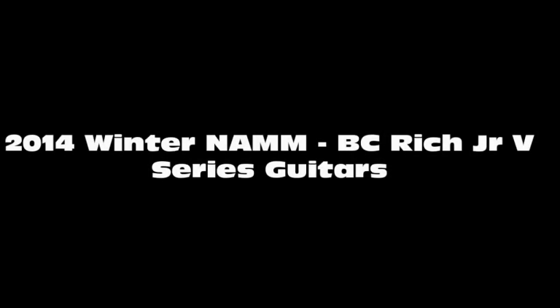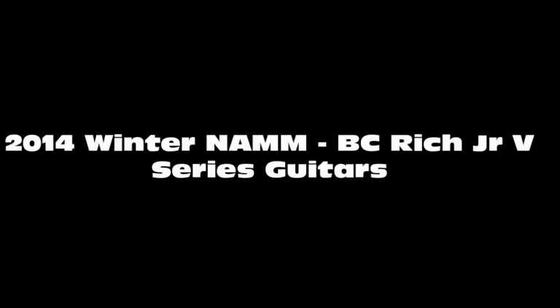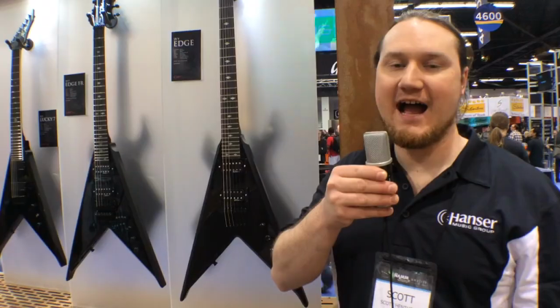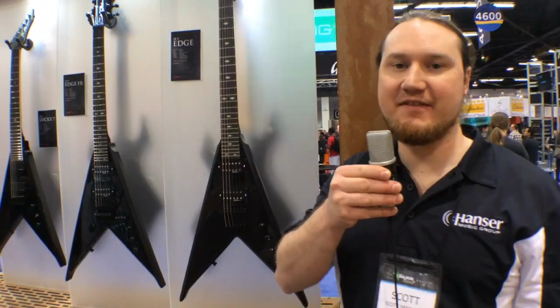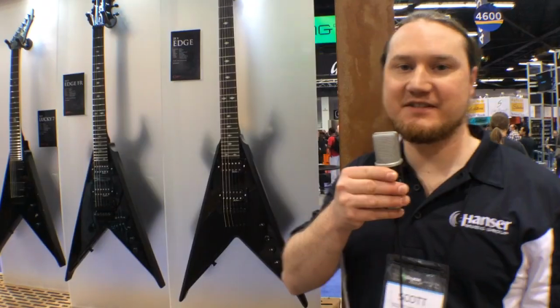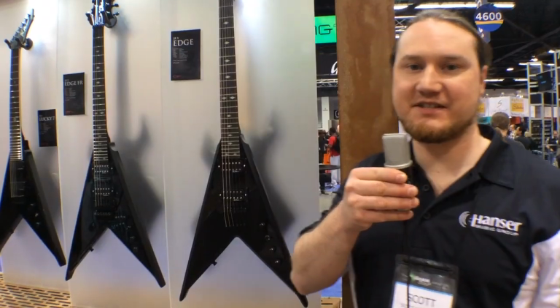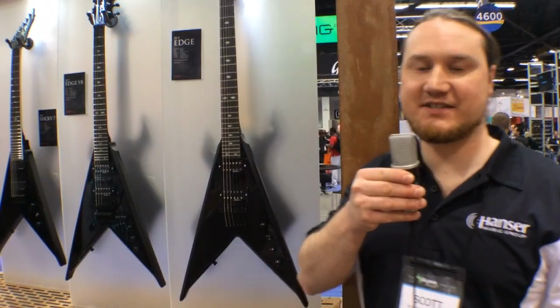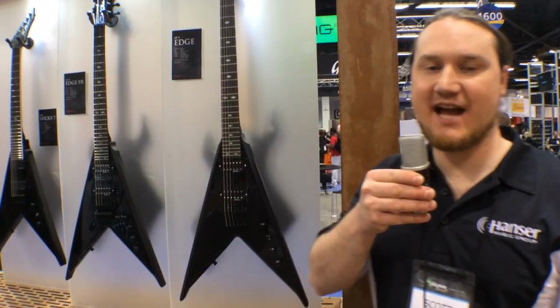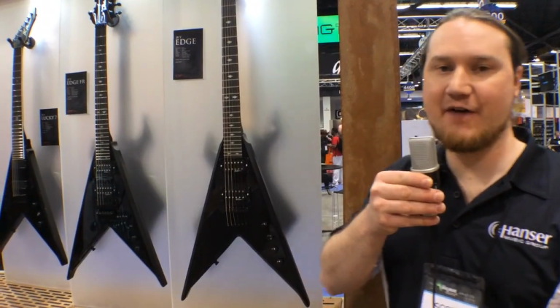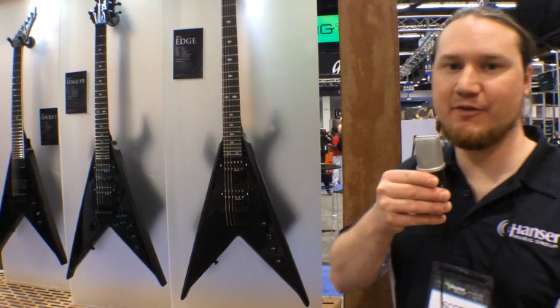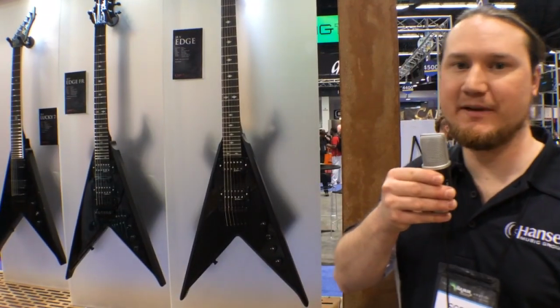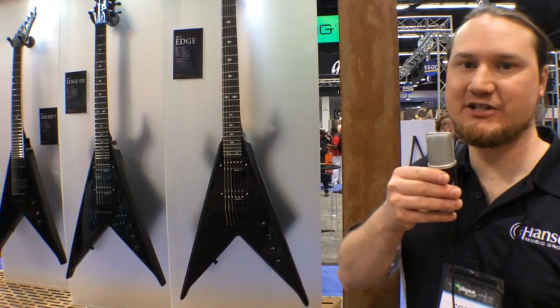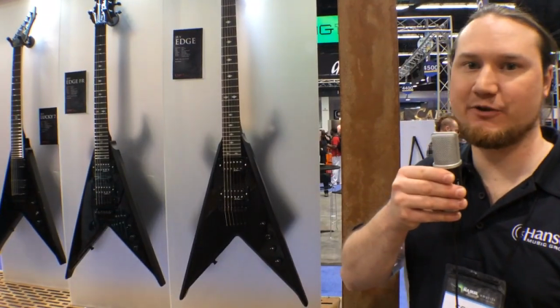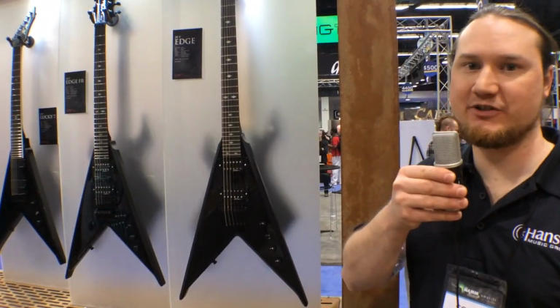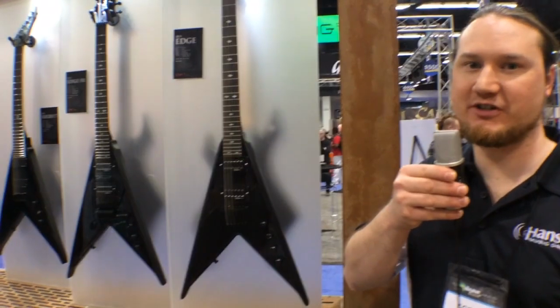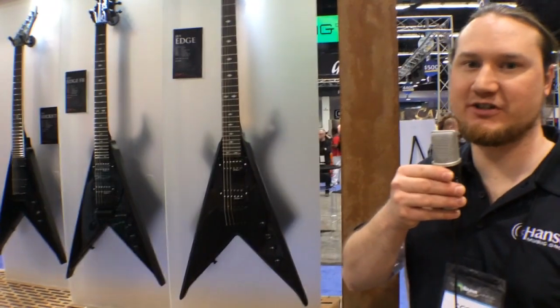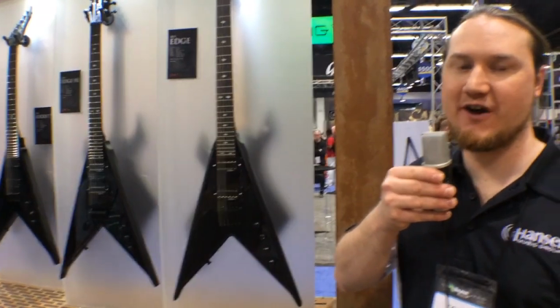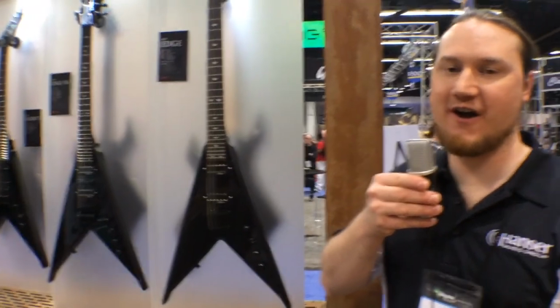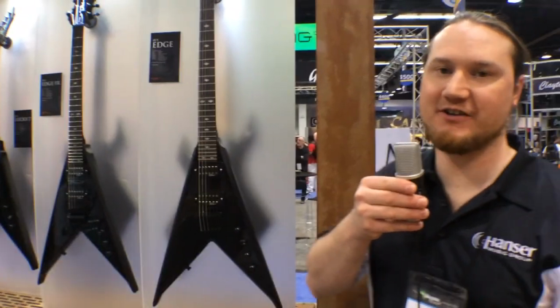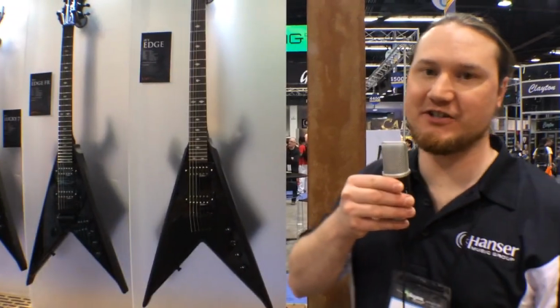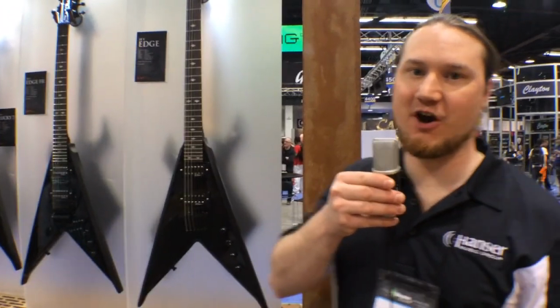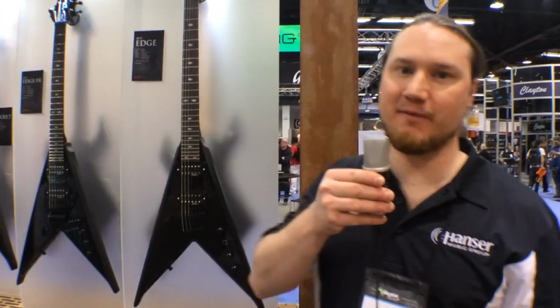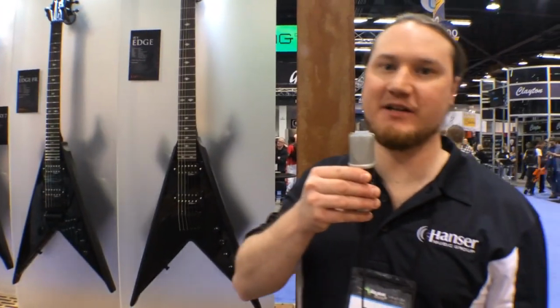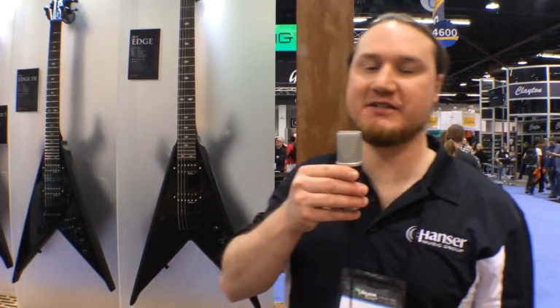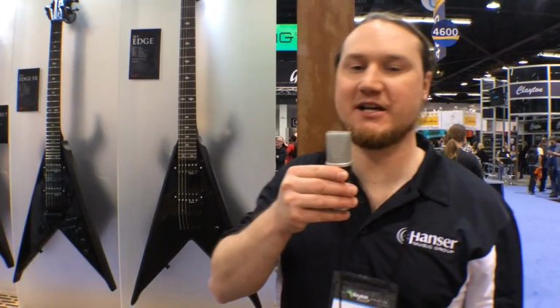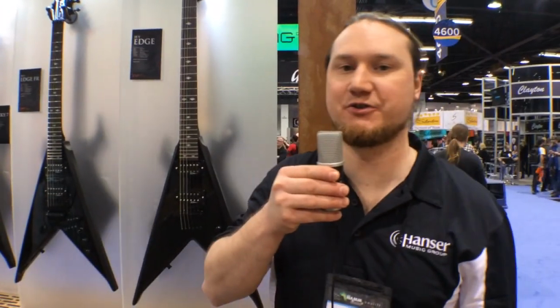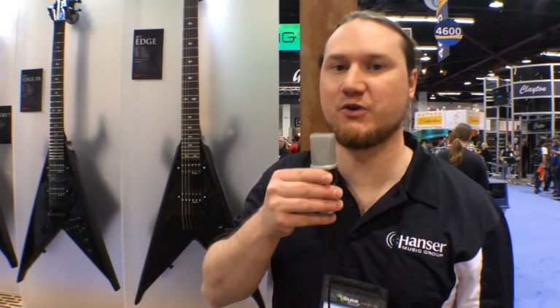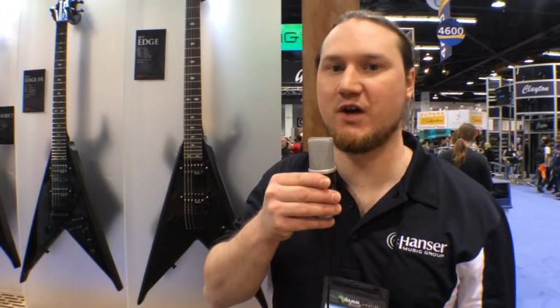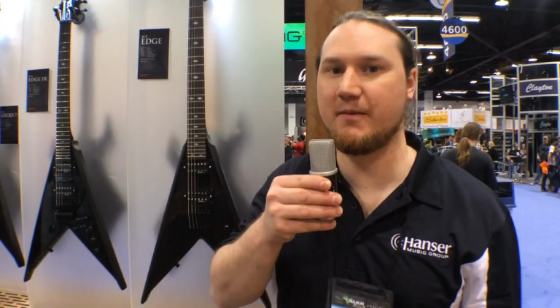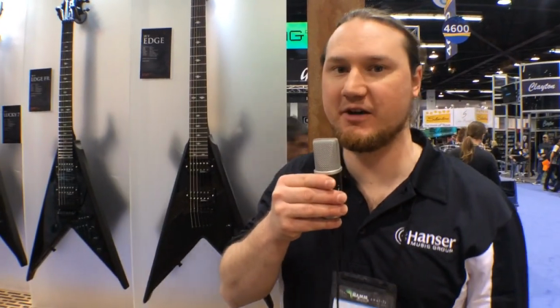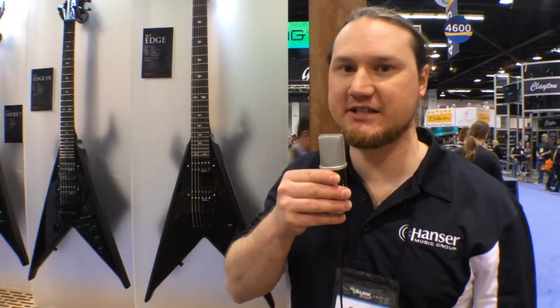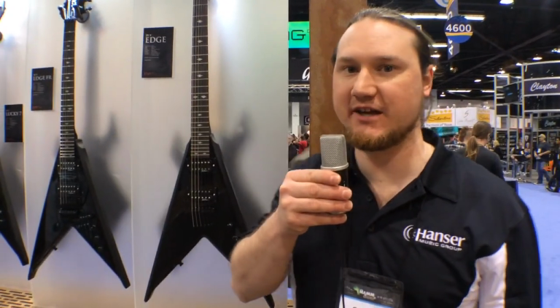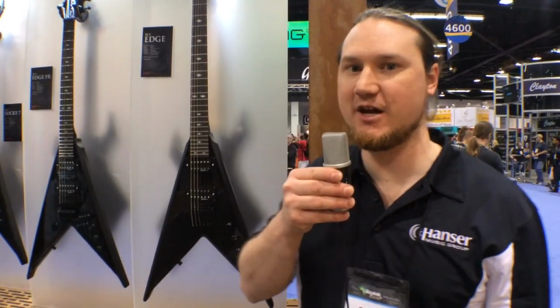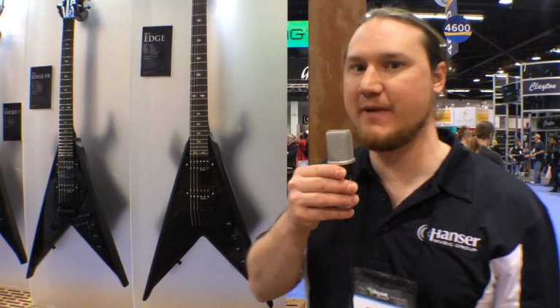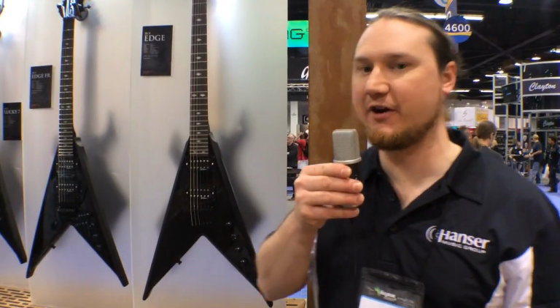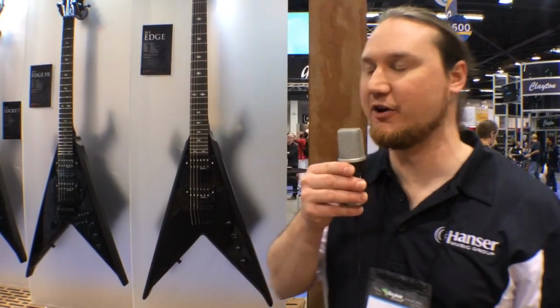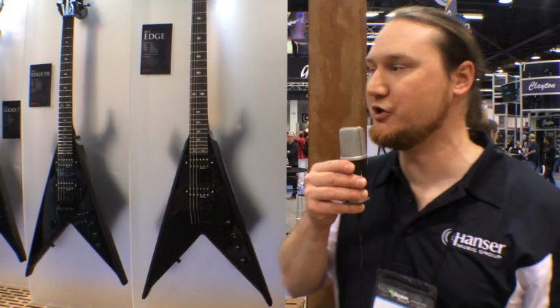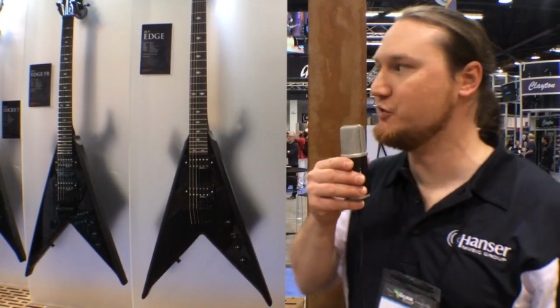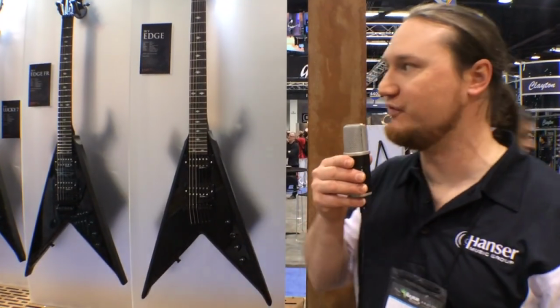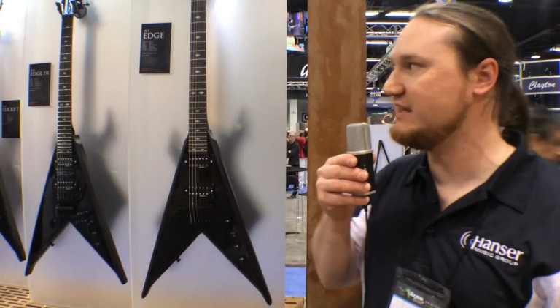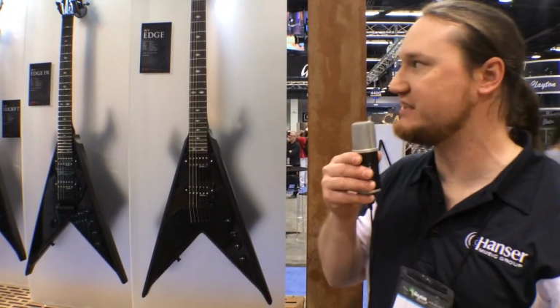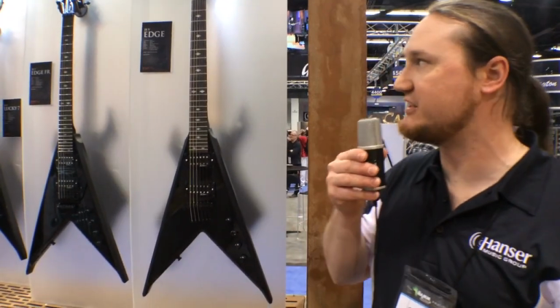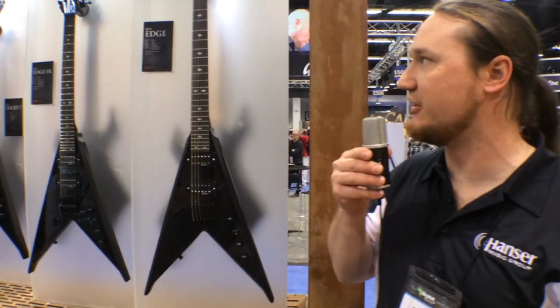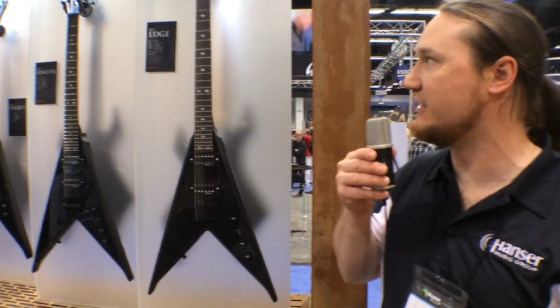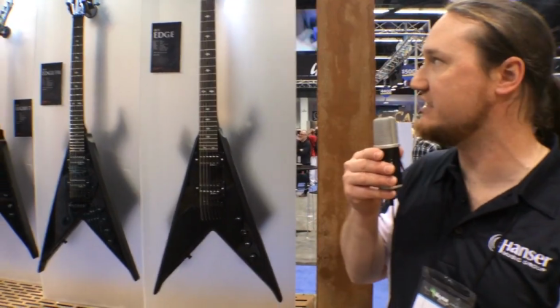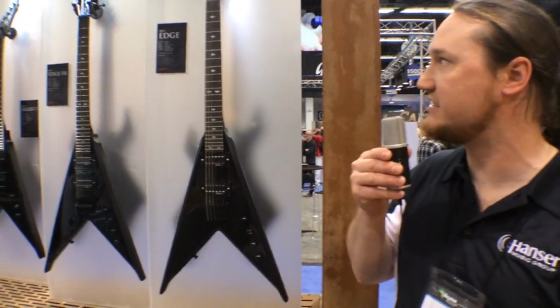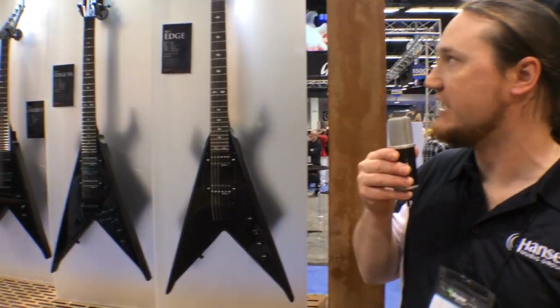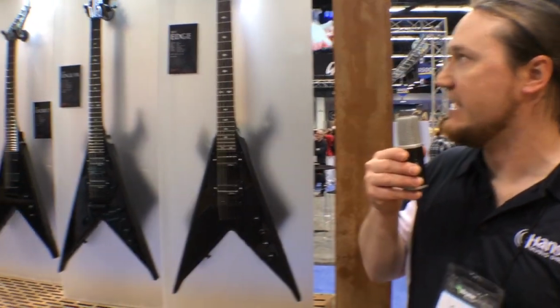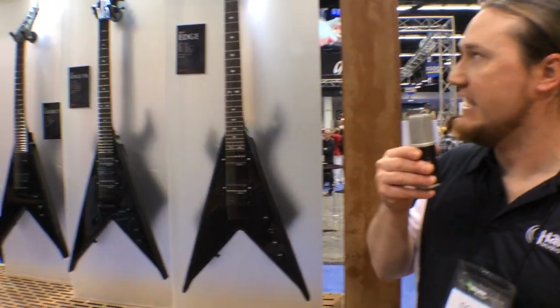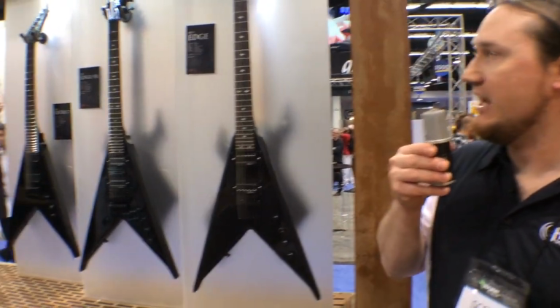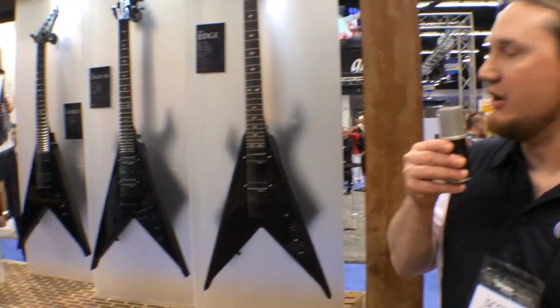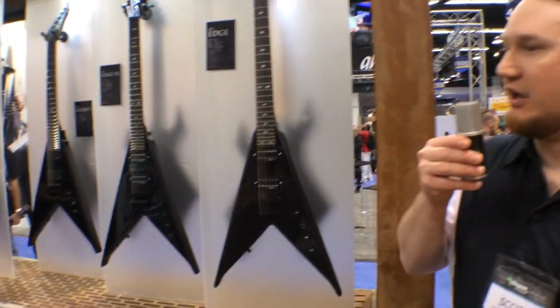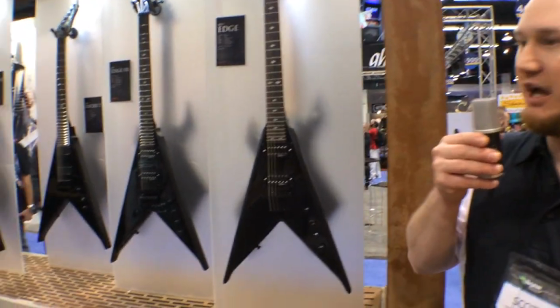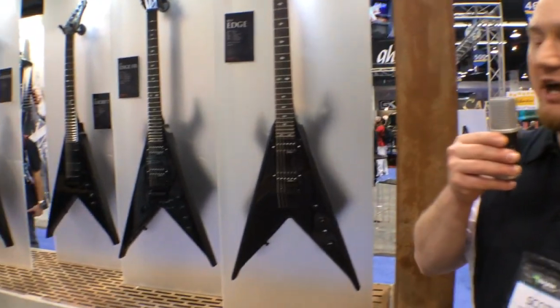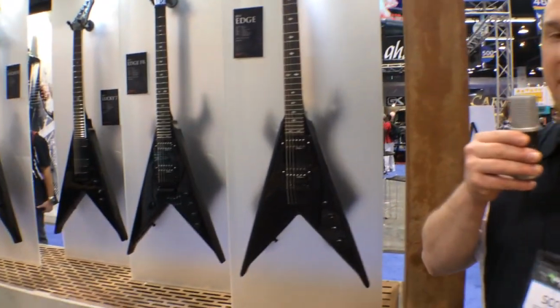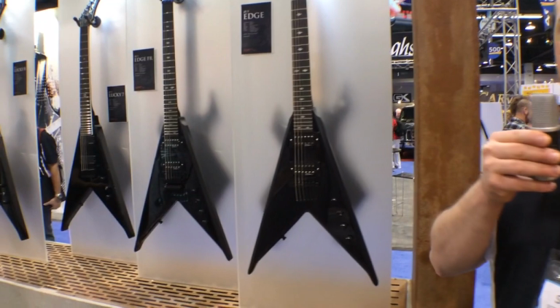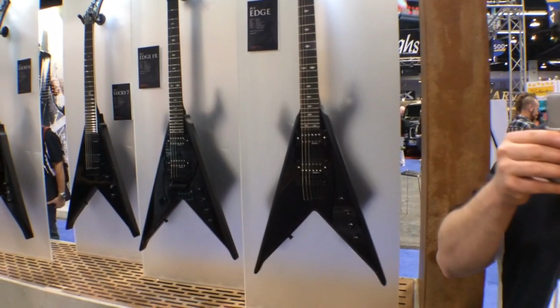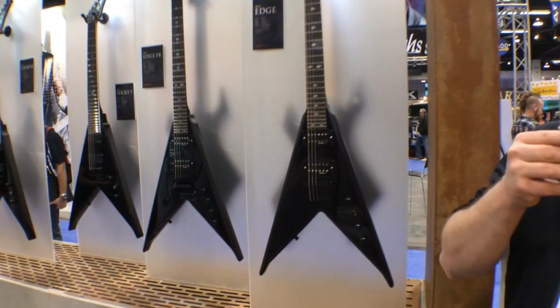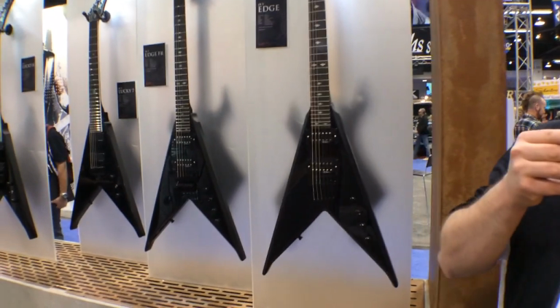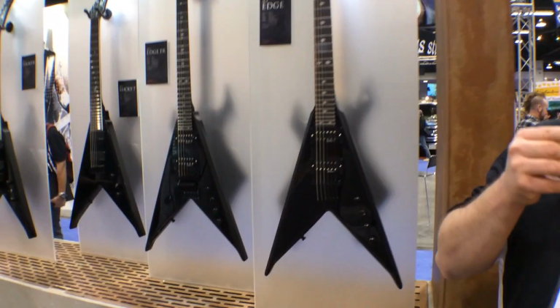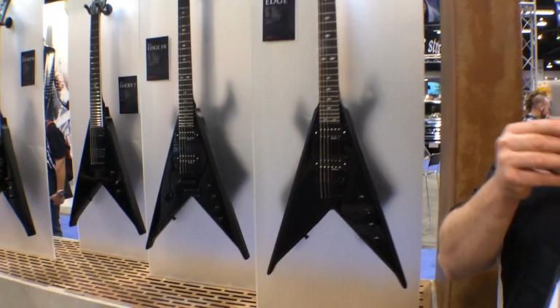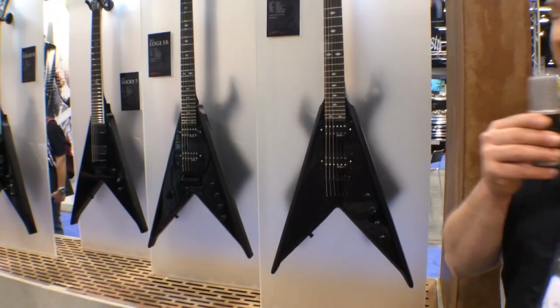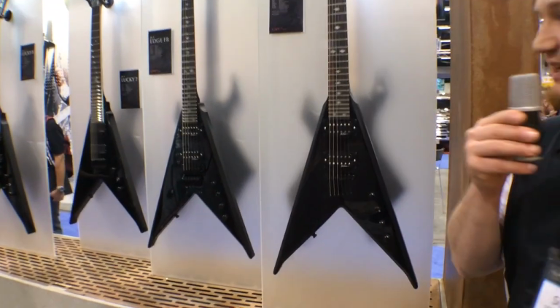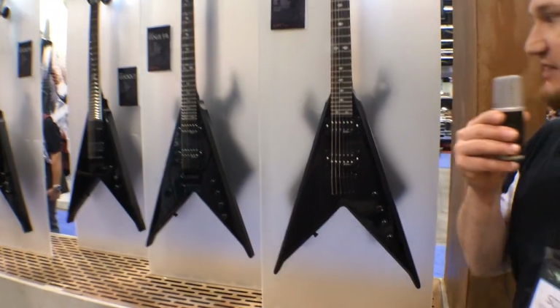Hi, this is Scott with BC Rich Guitars at Harmony Central. I'm going to tell you about our new V series, the new Junior V's.